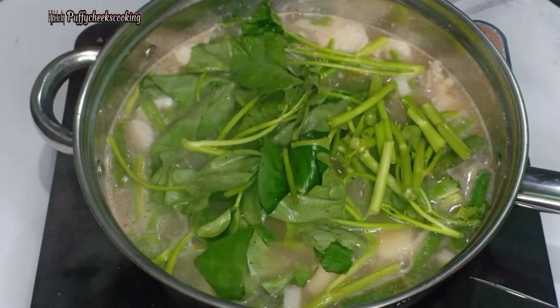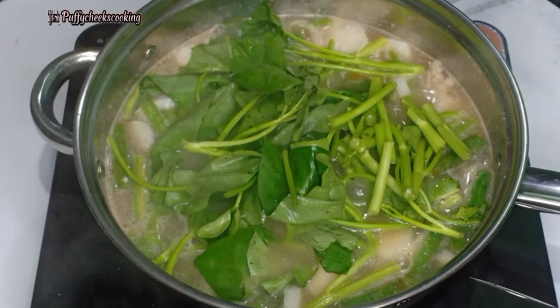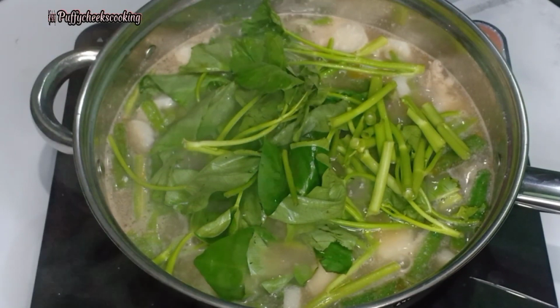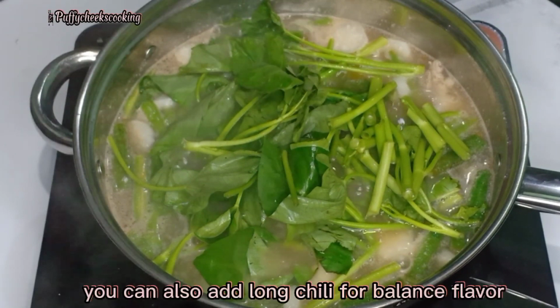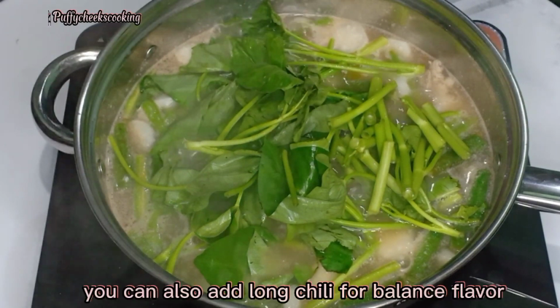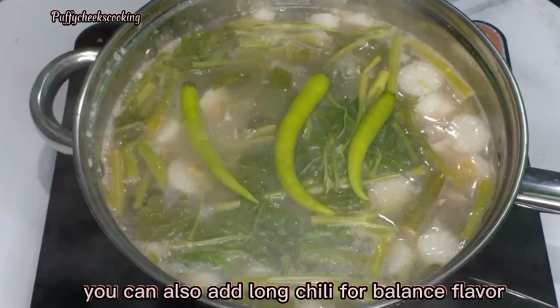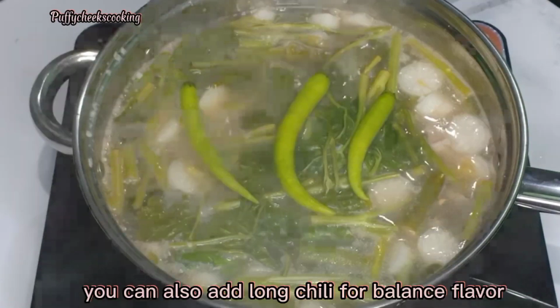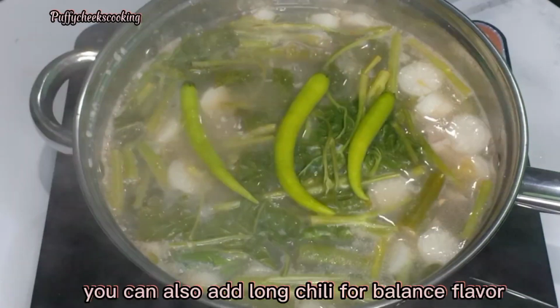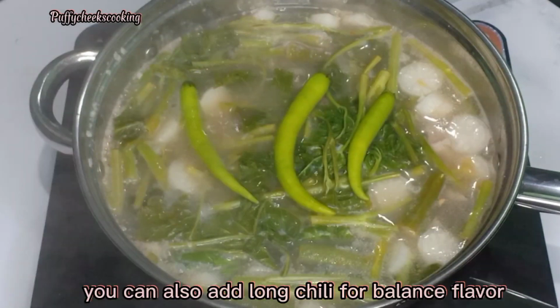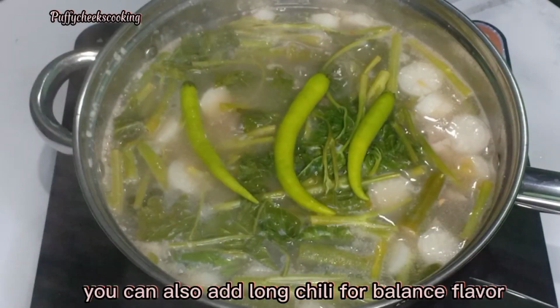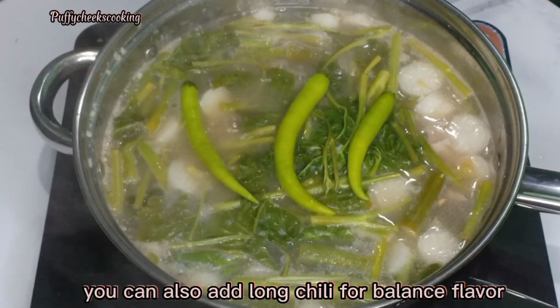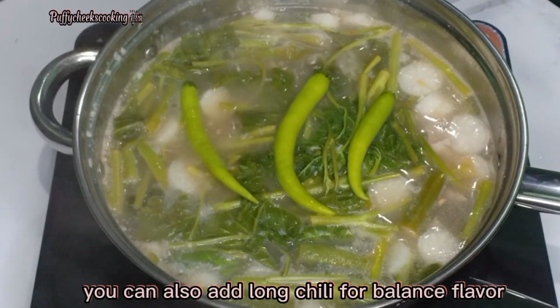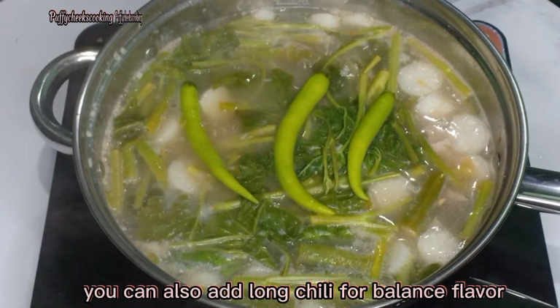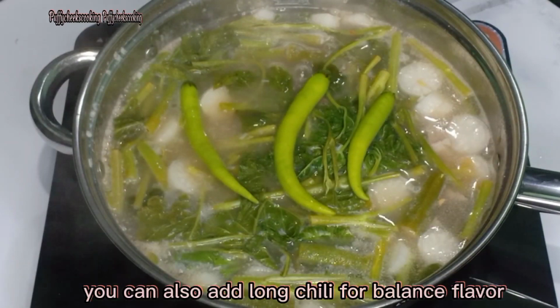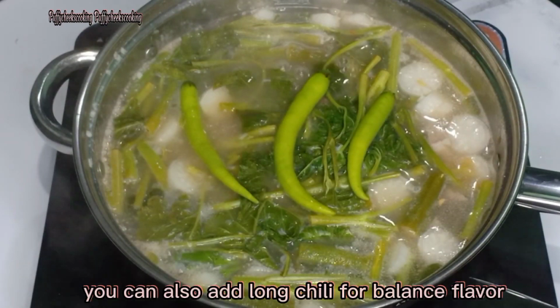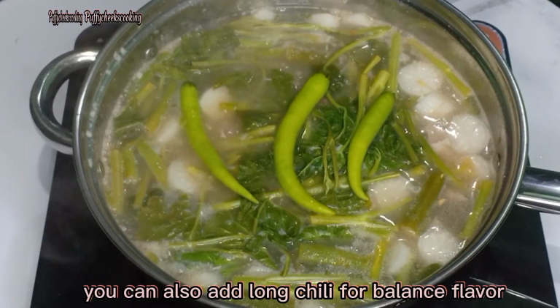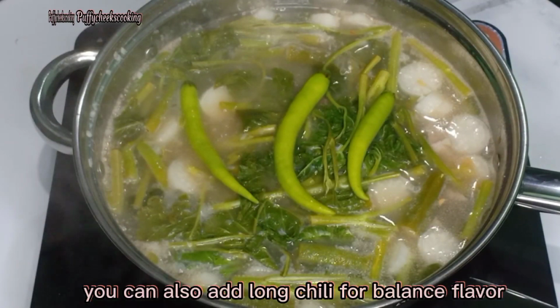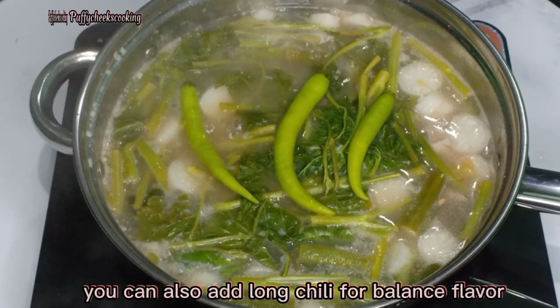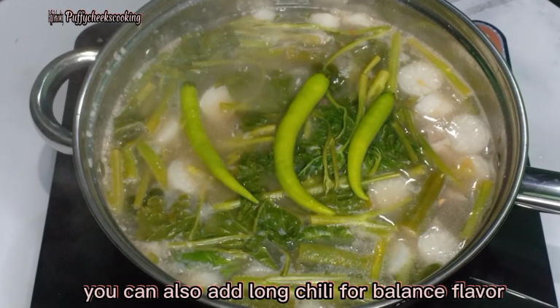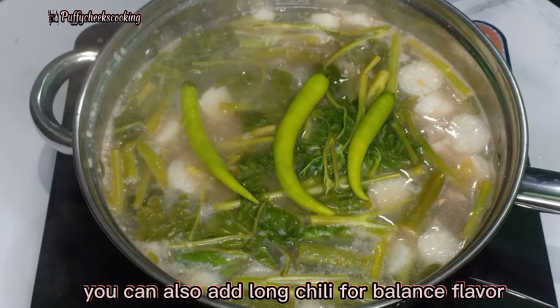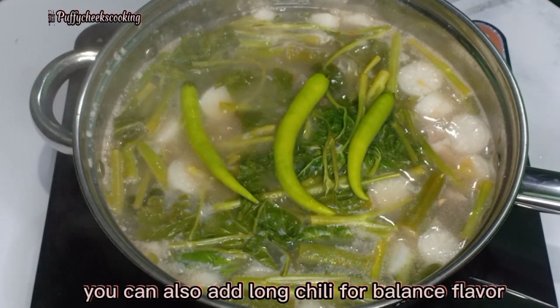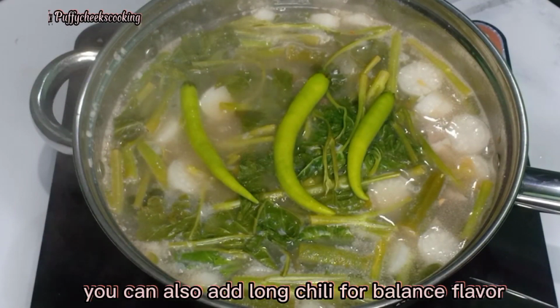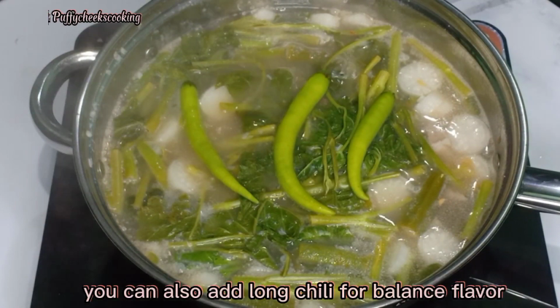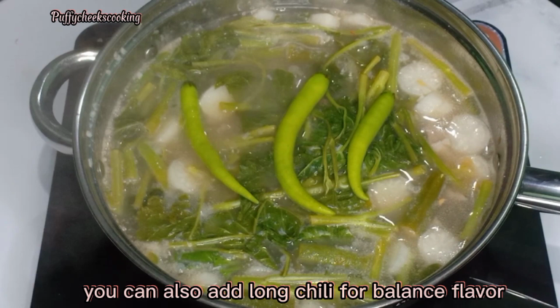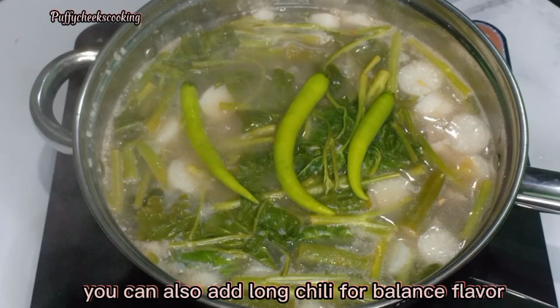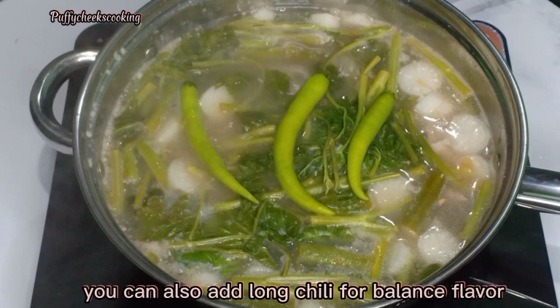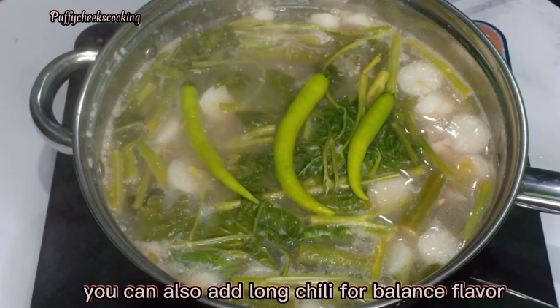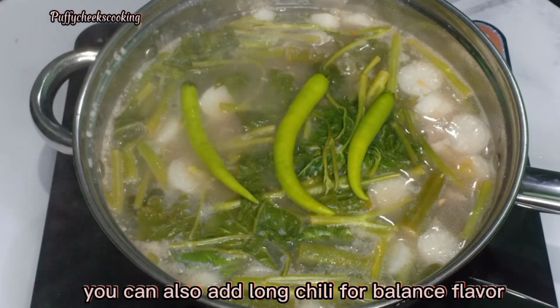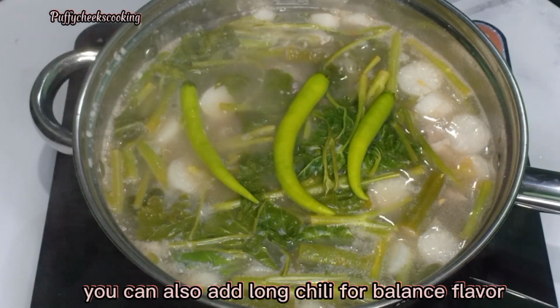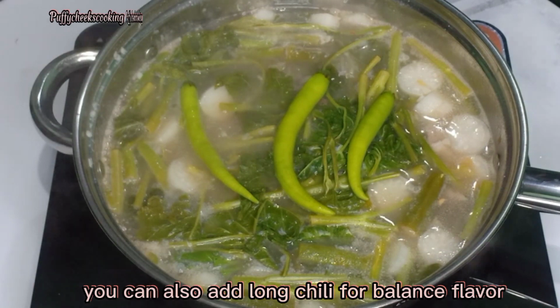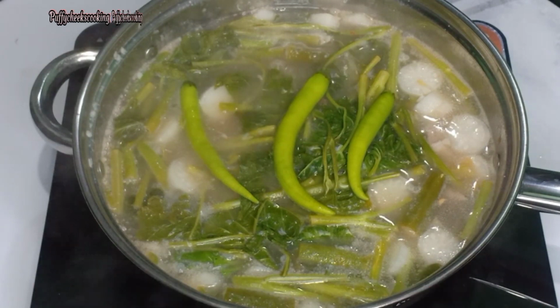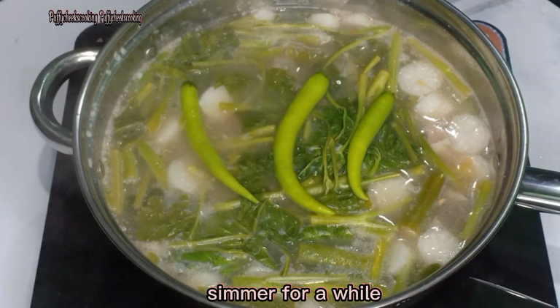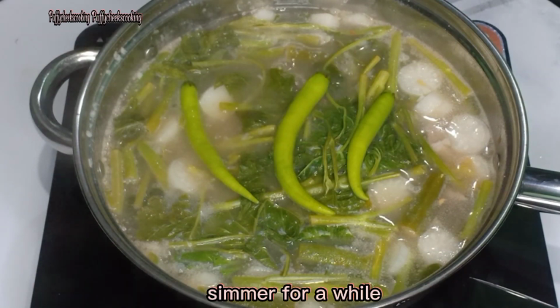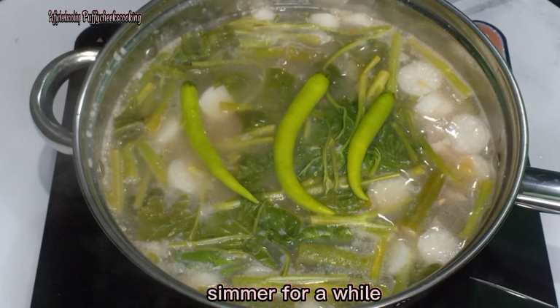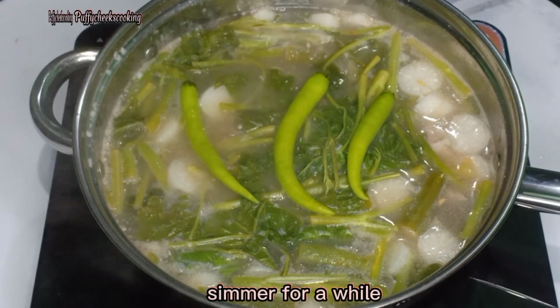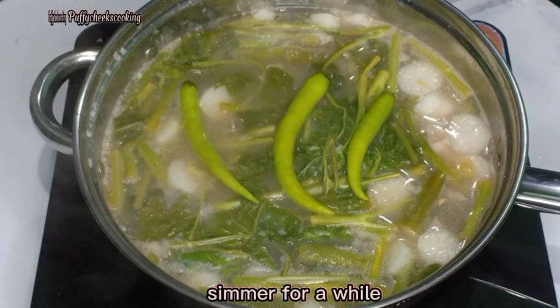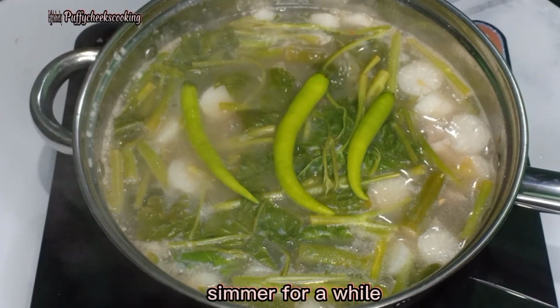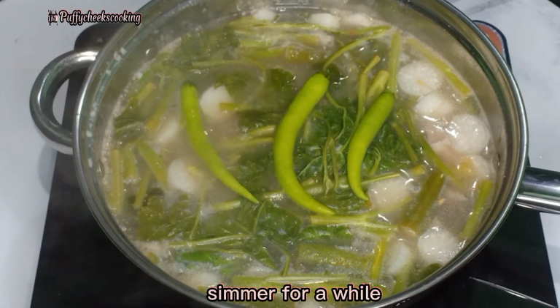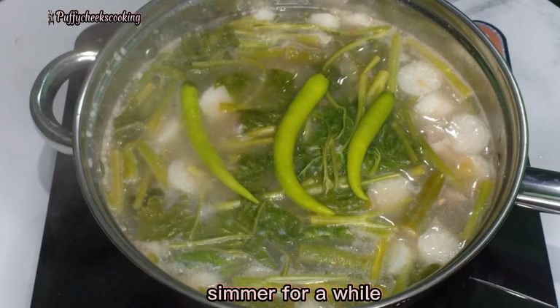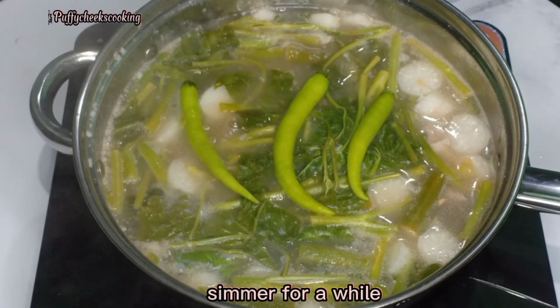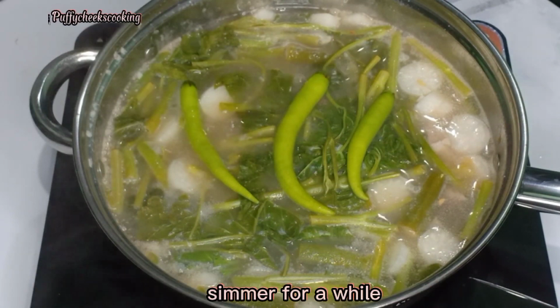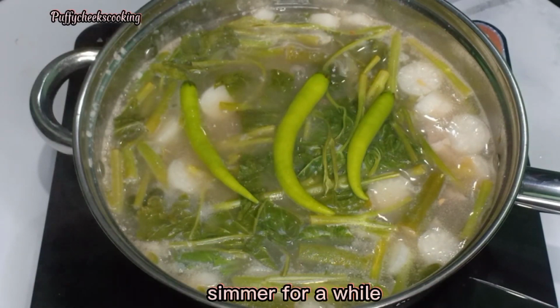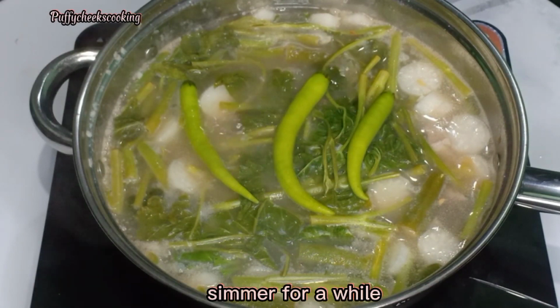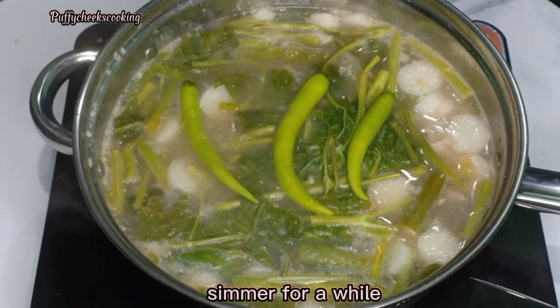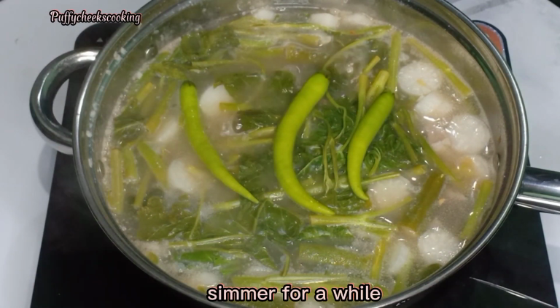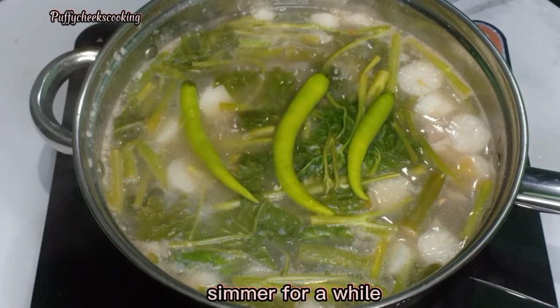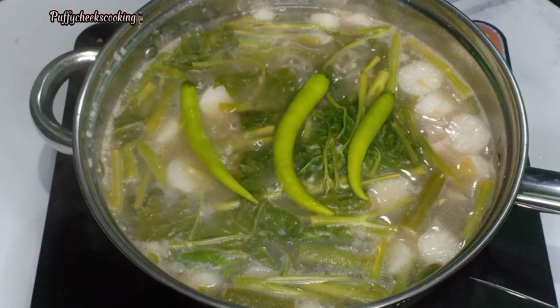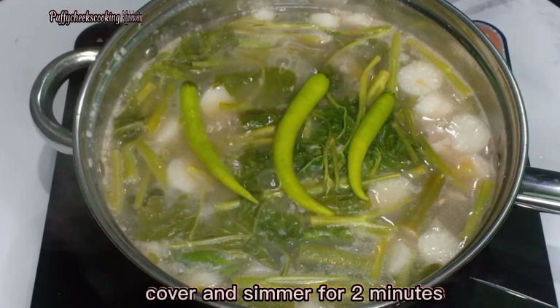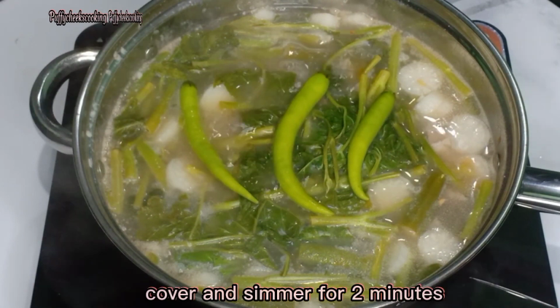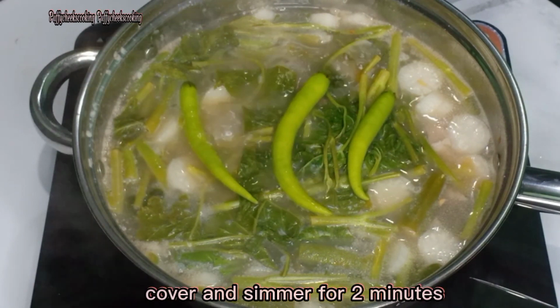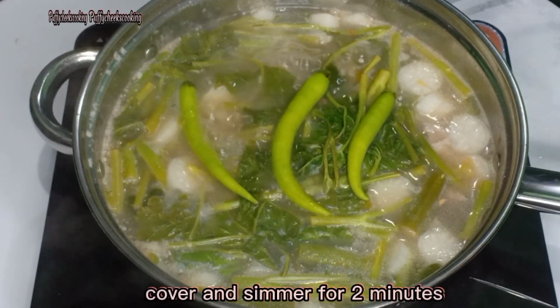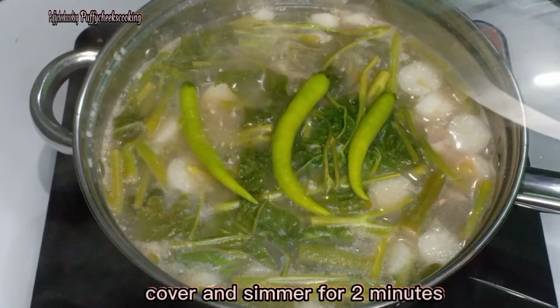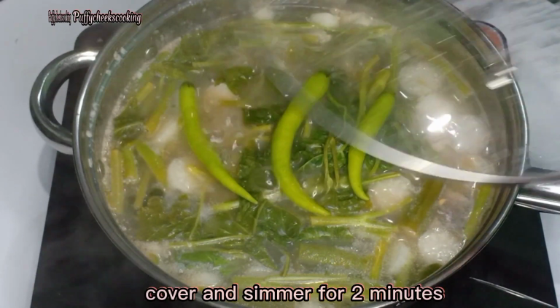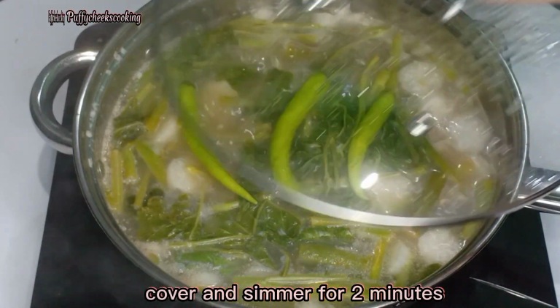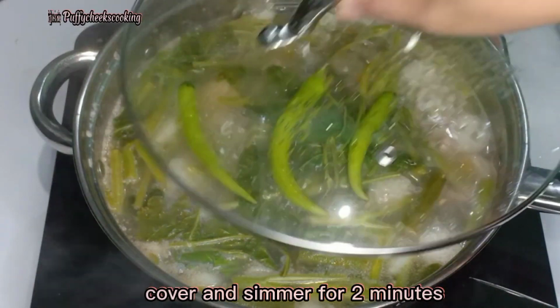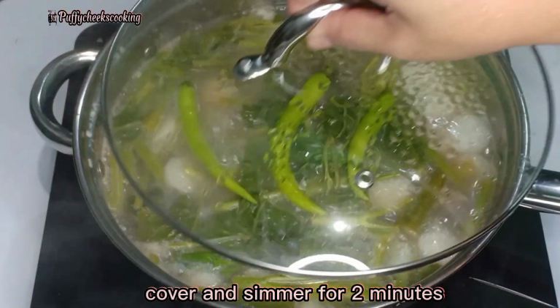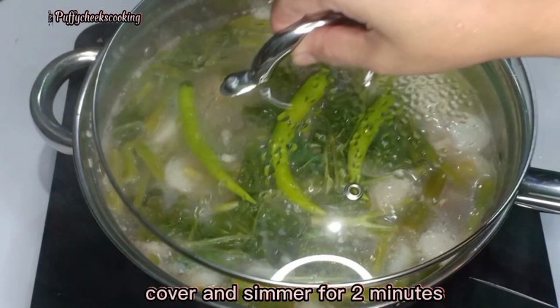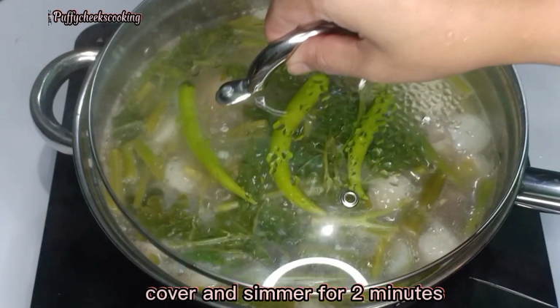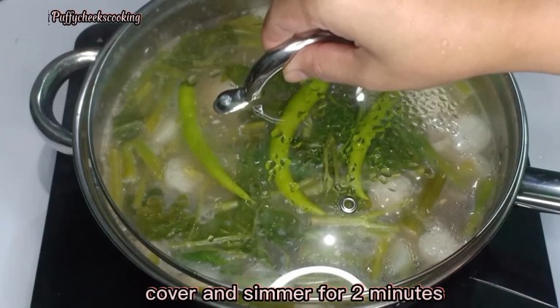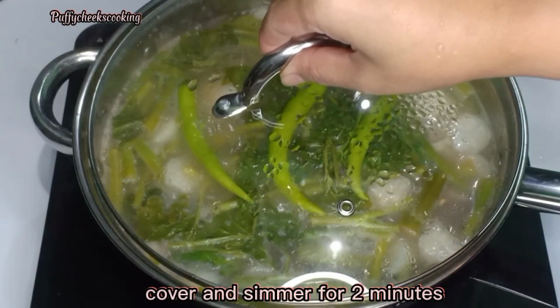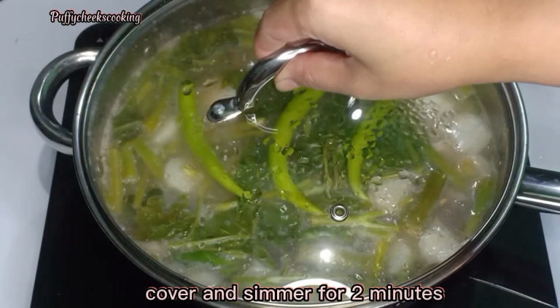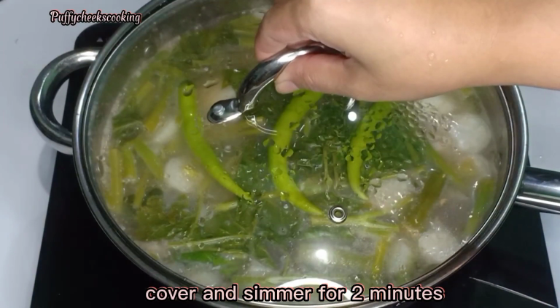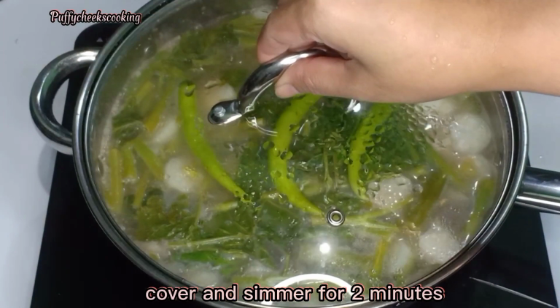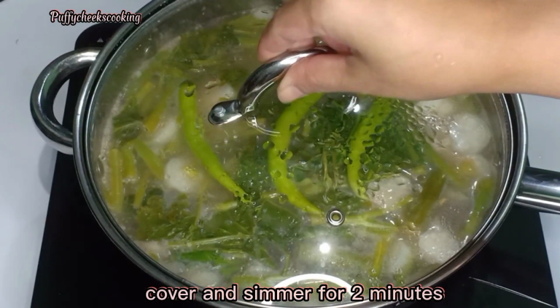You can also add long chili for balanced flavor. Simmer for a while. Cover and simmer for 2 minutes.